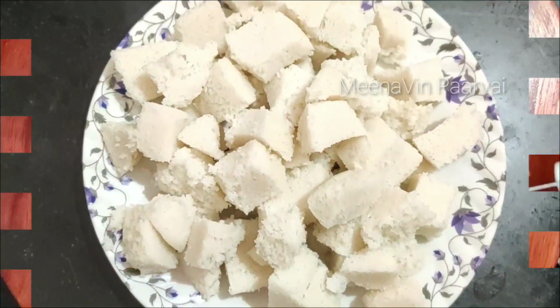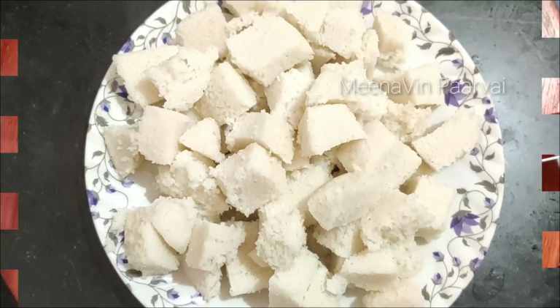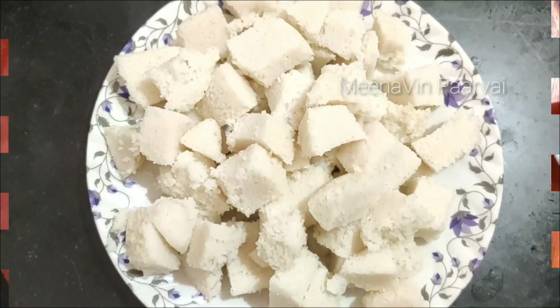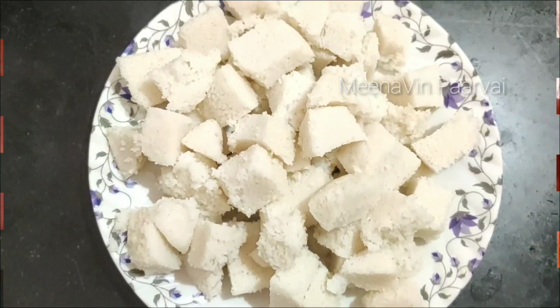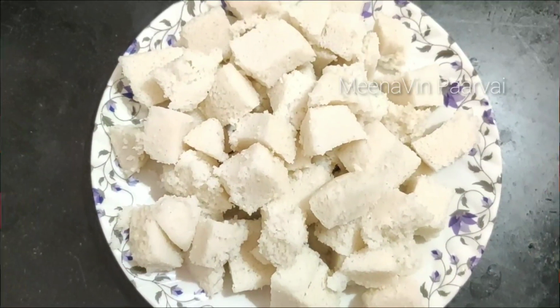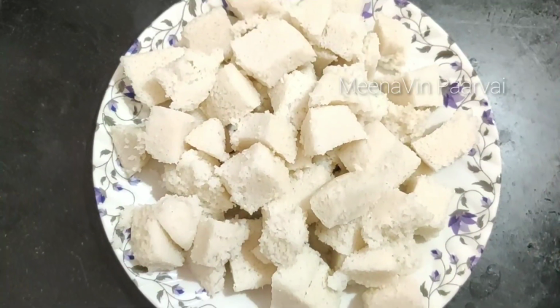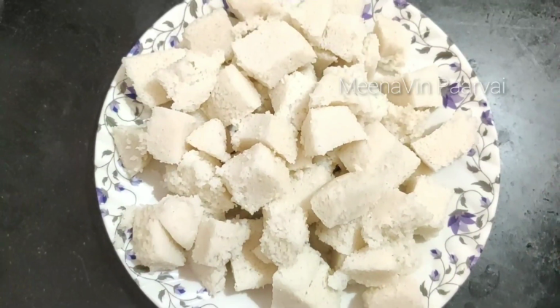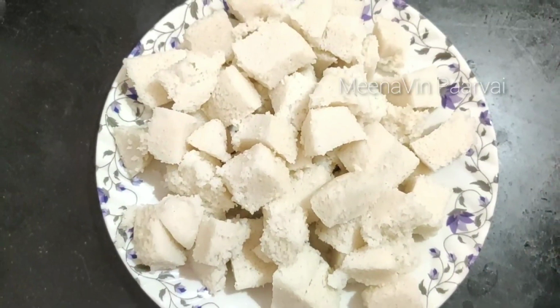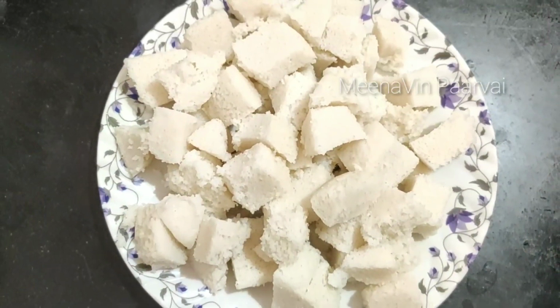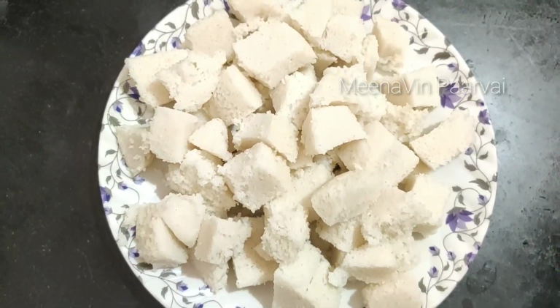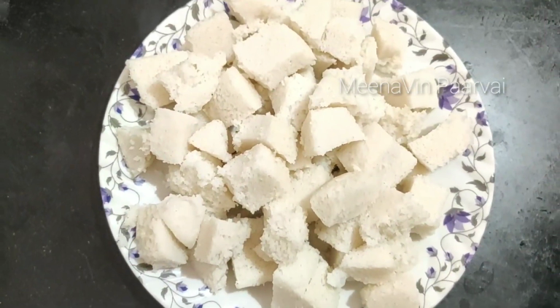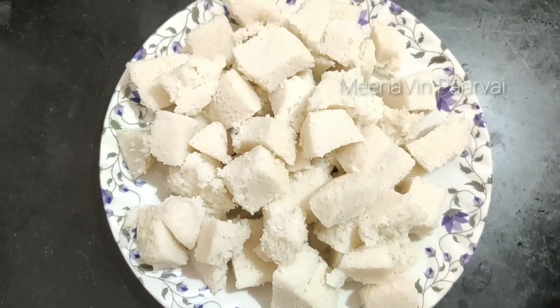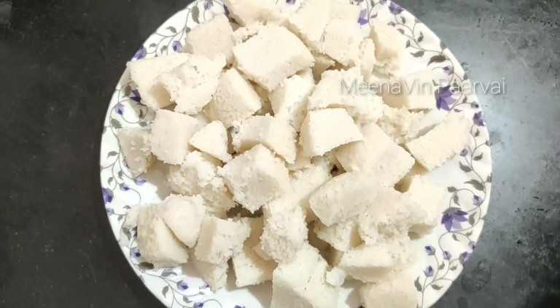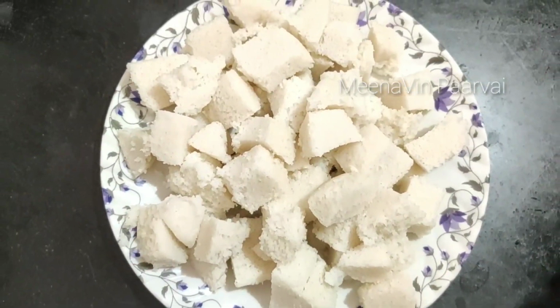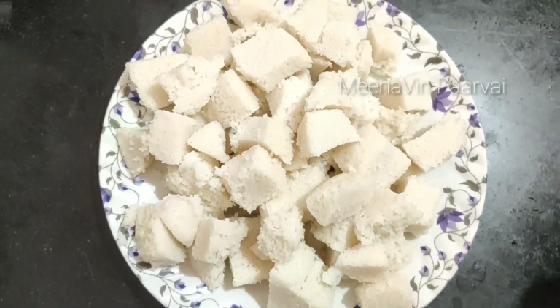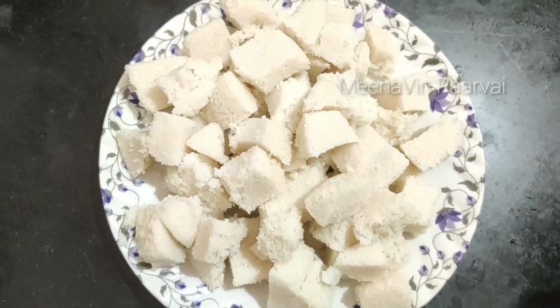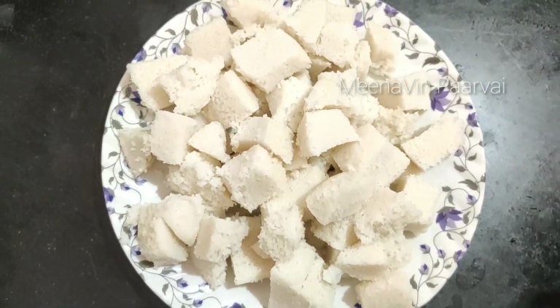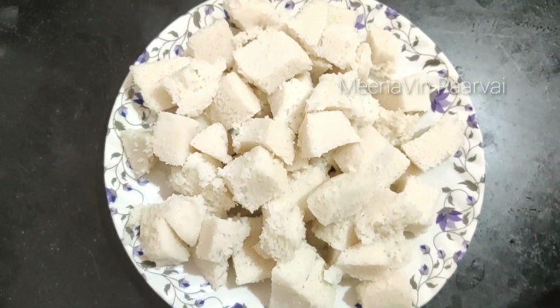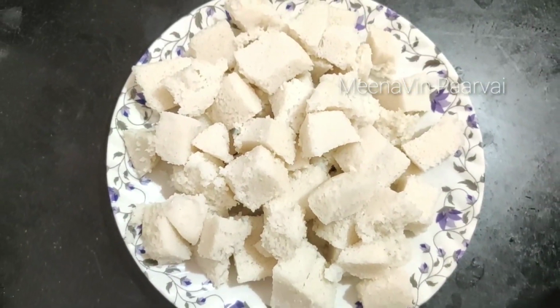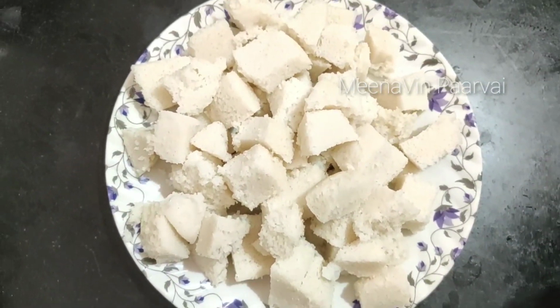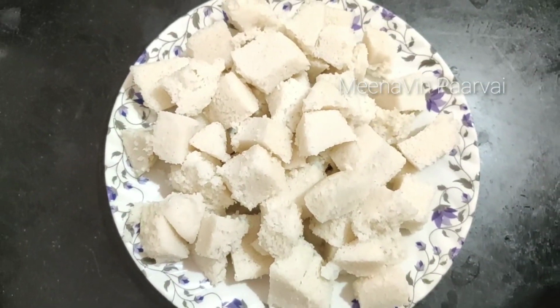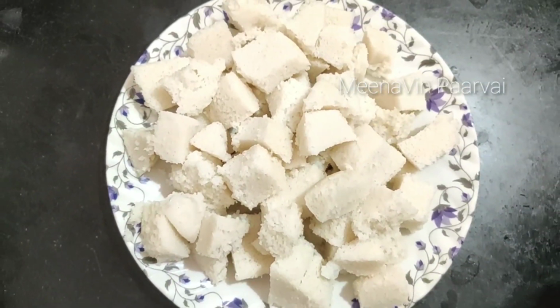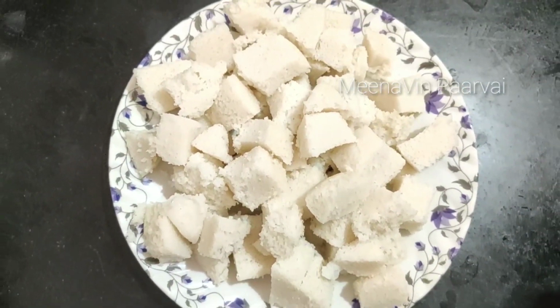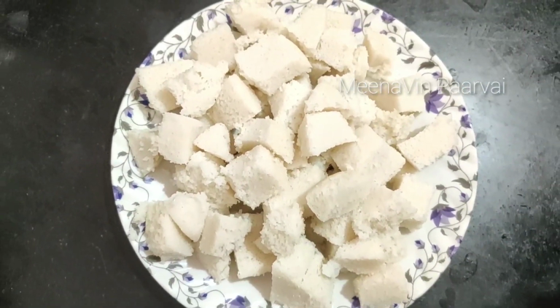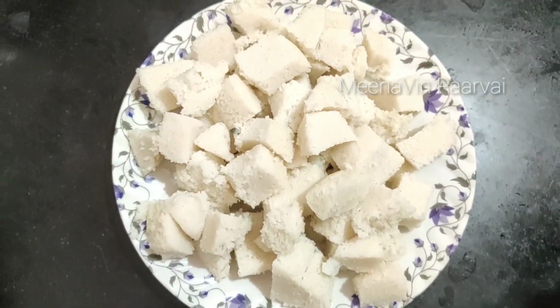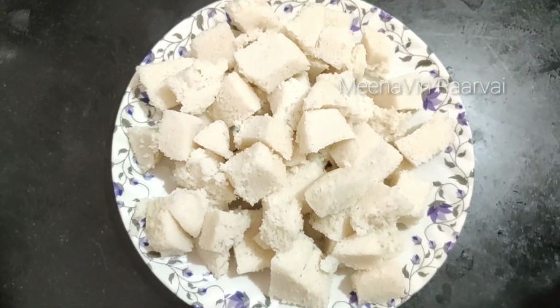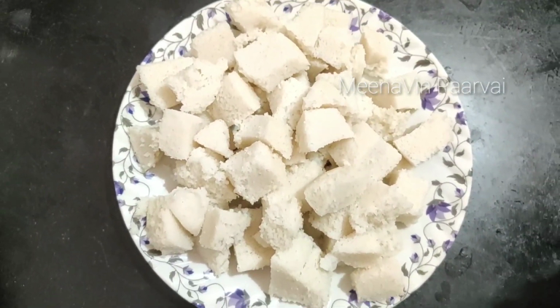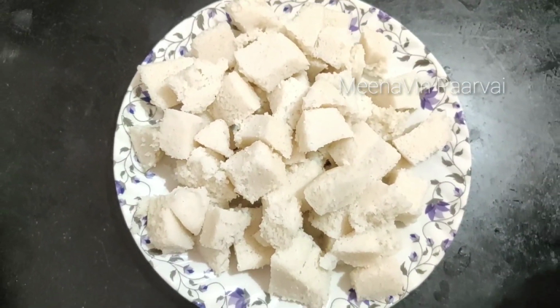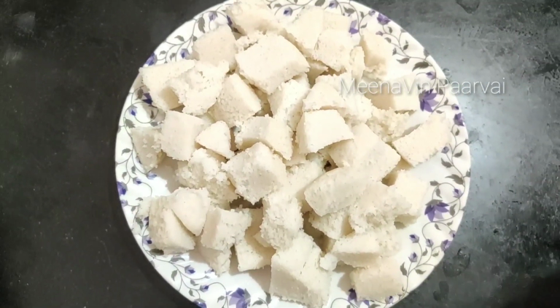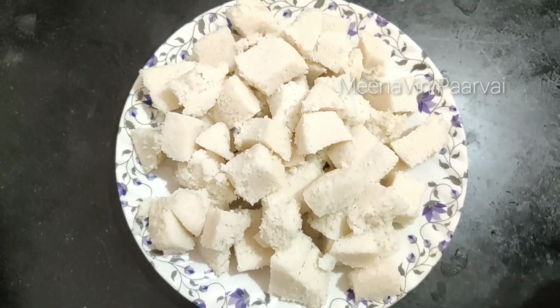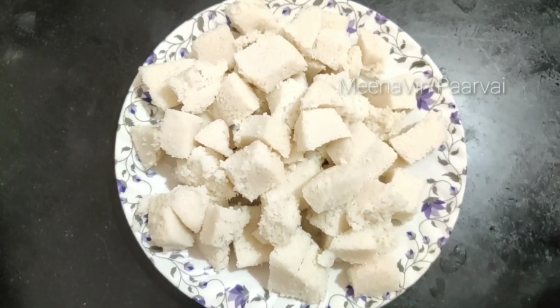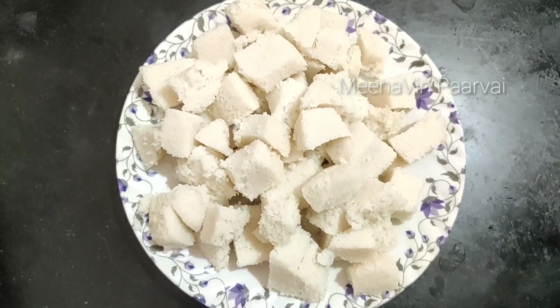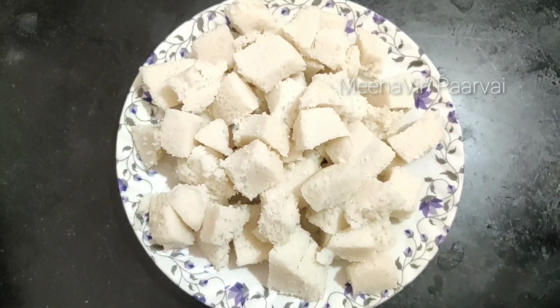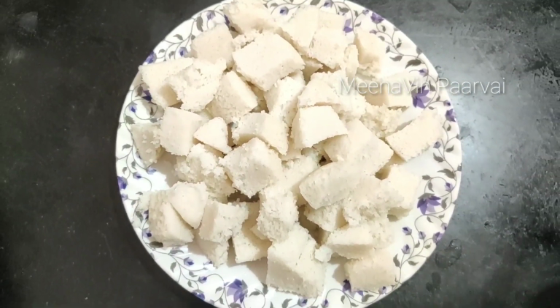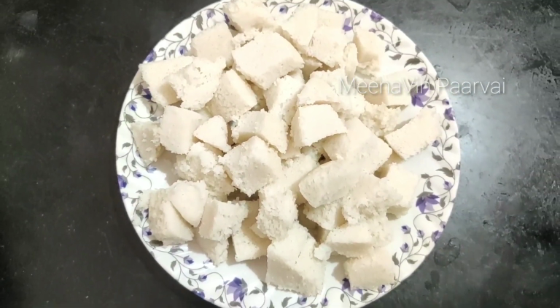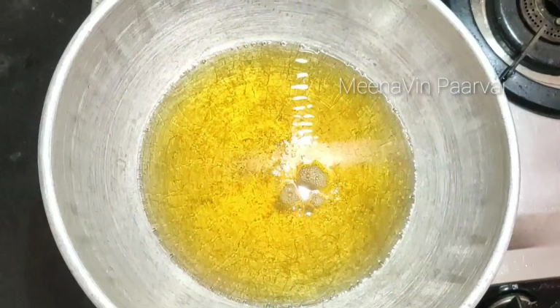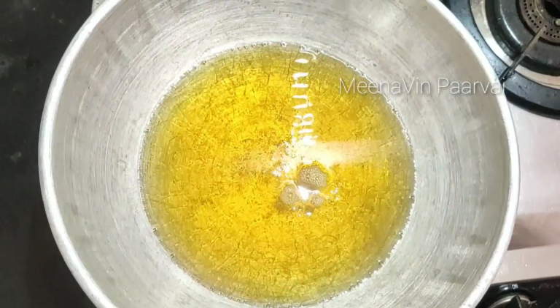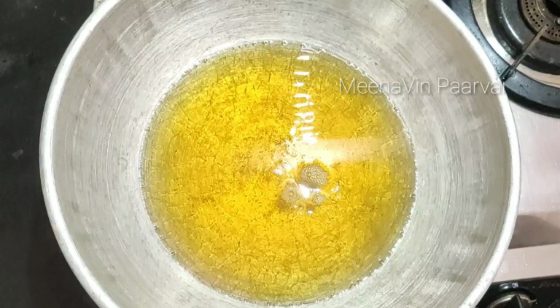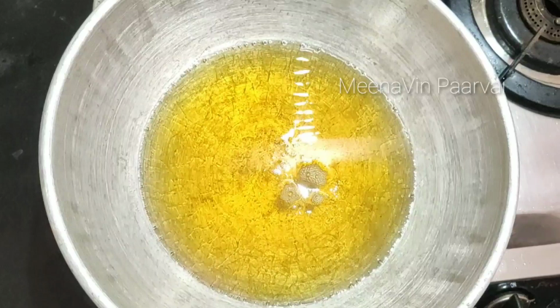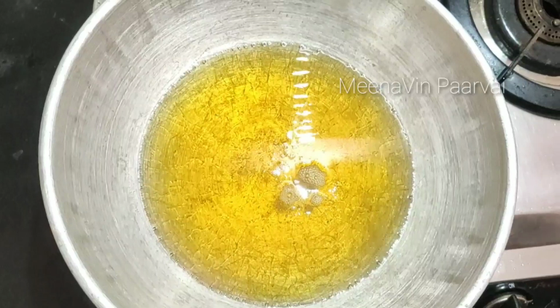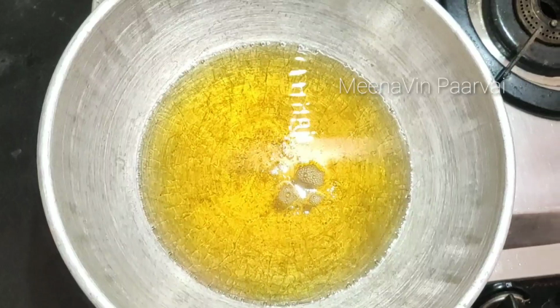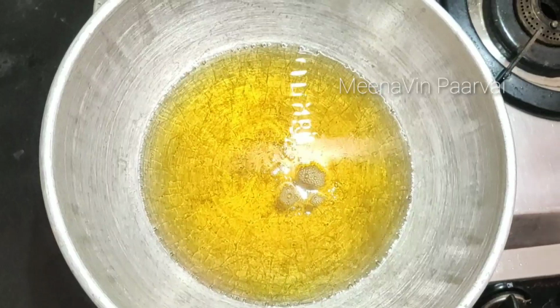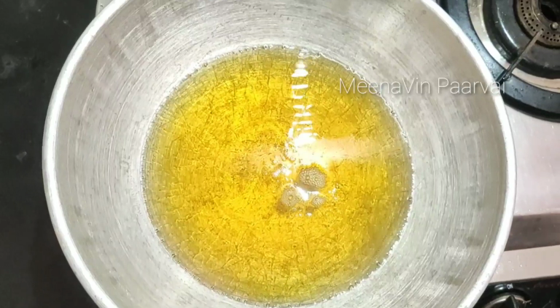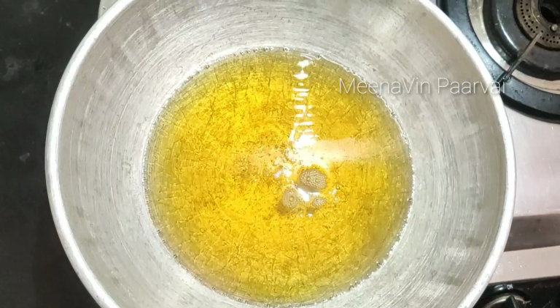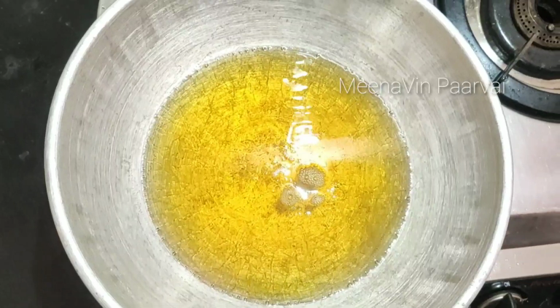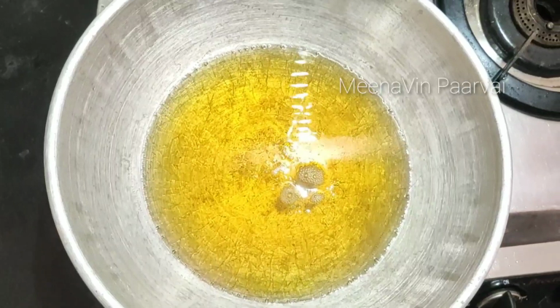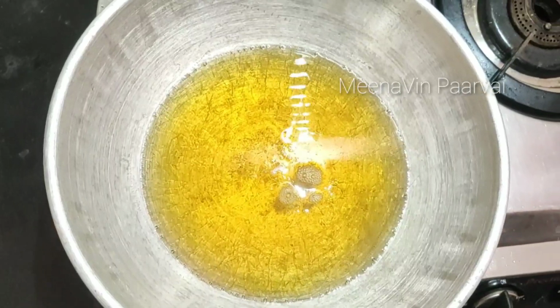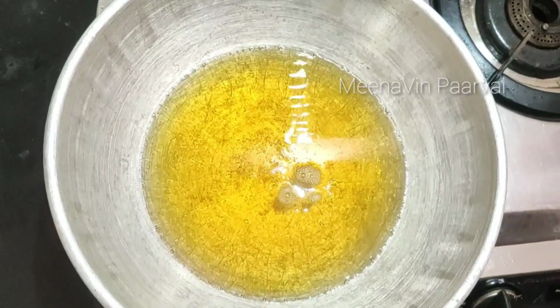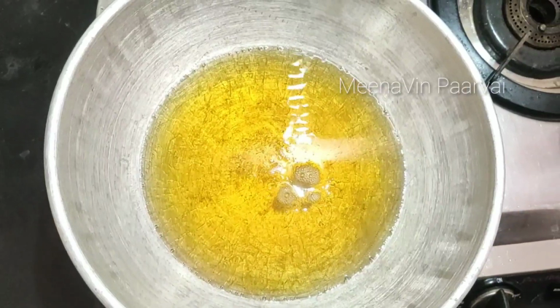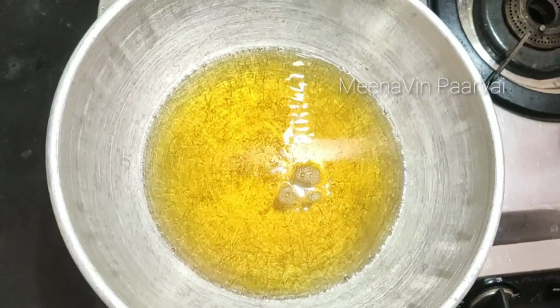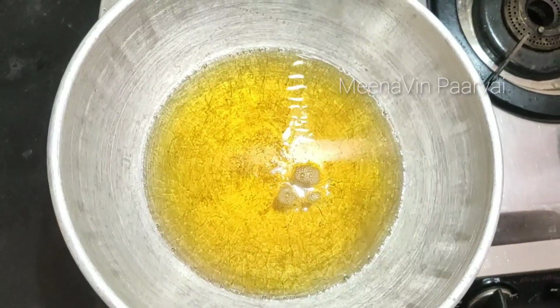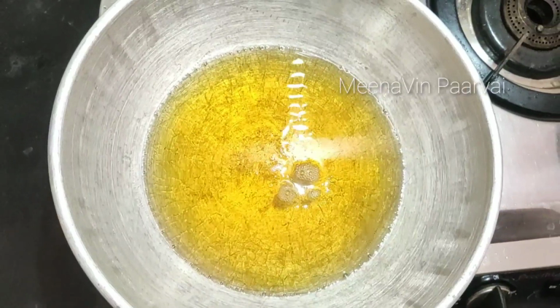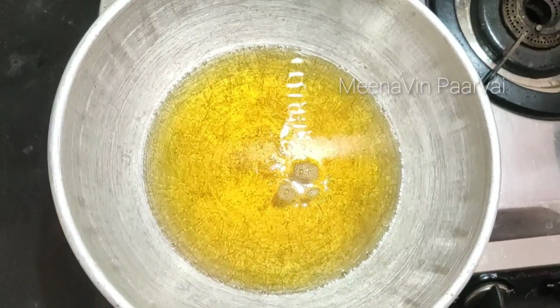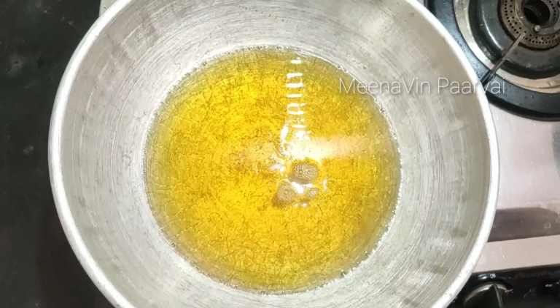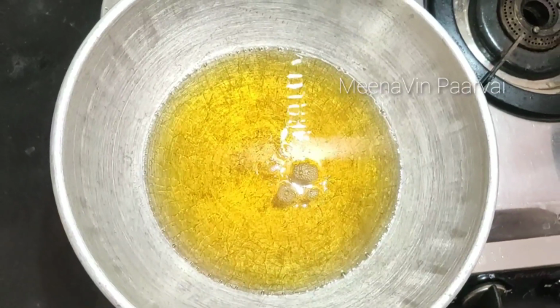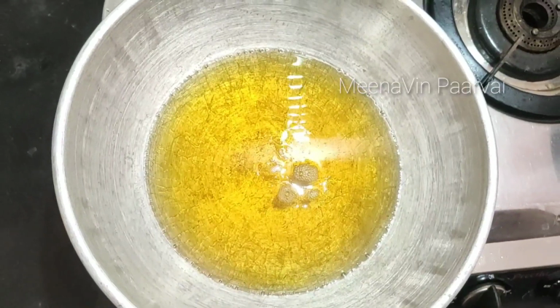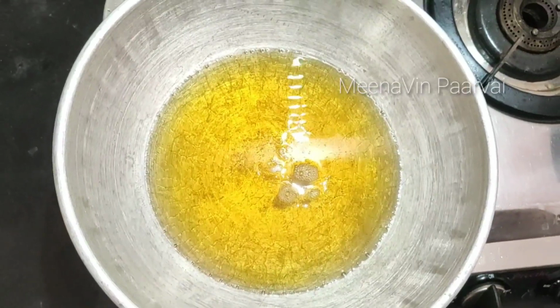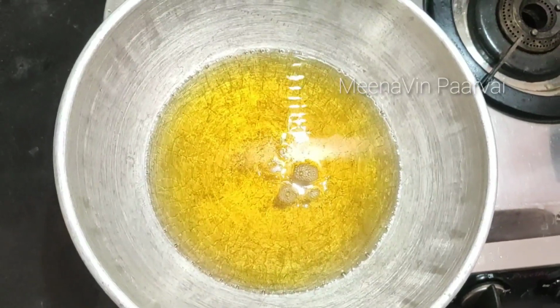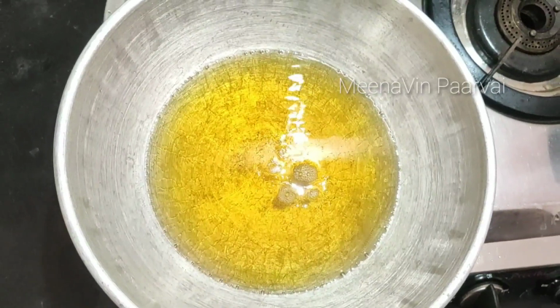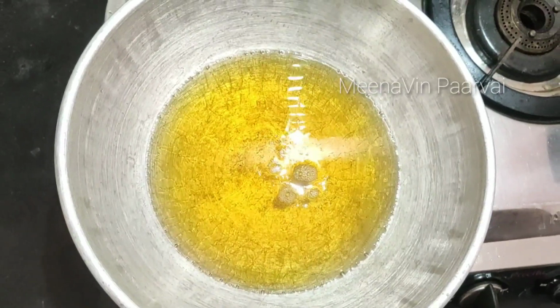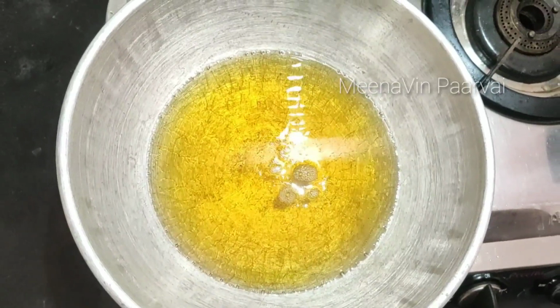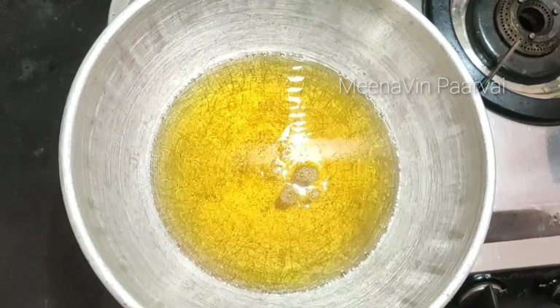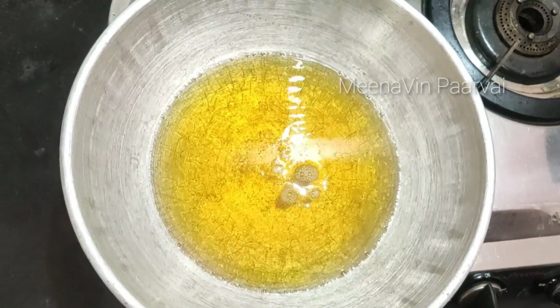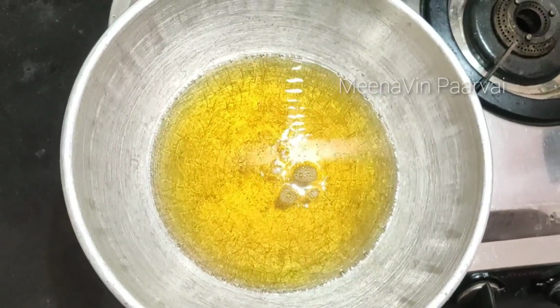Cut the right shape. We'll cut the right shape. We will get the right shape. Let's add a cap. If you cook it, it's a plate shape.